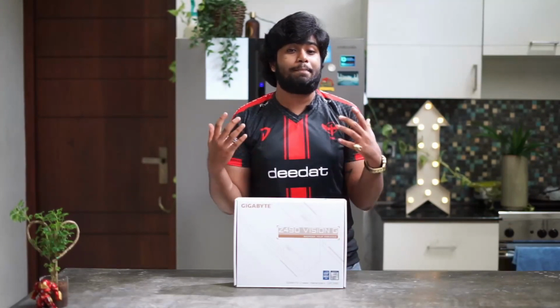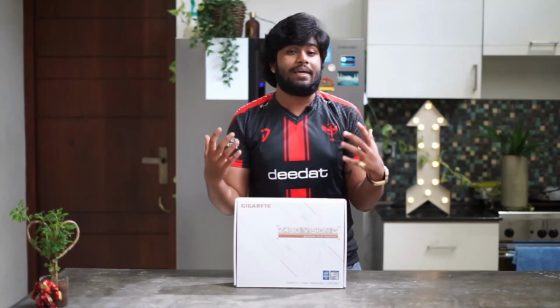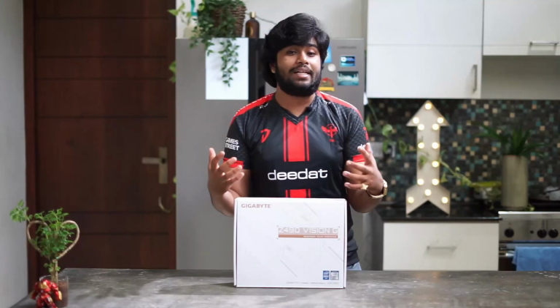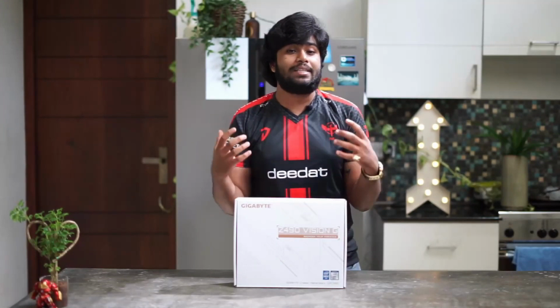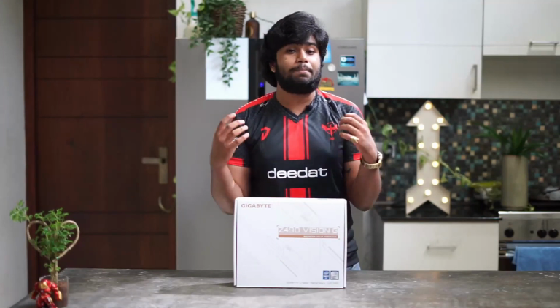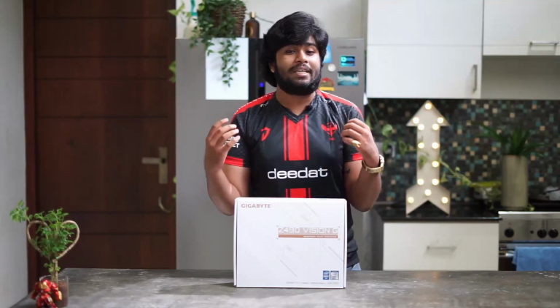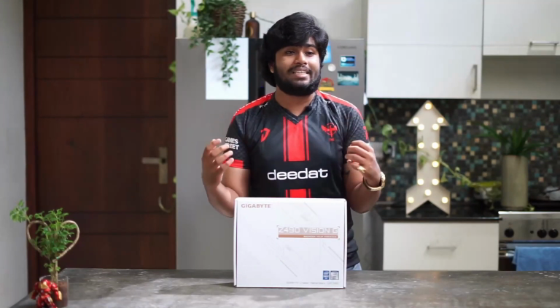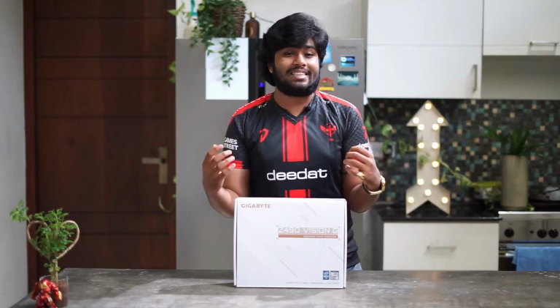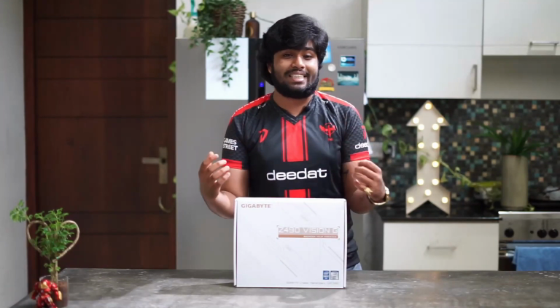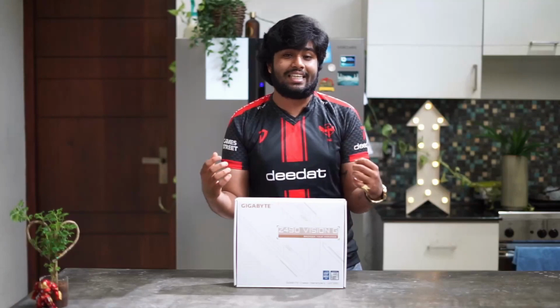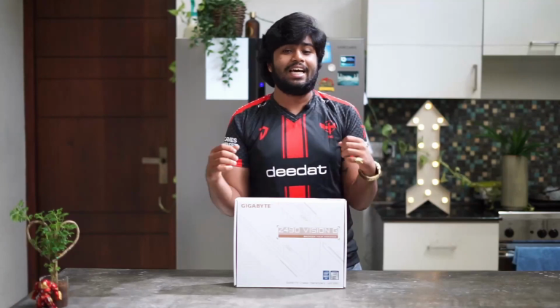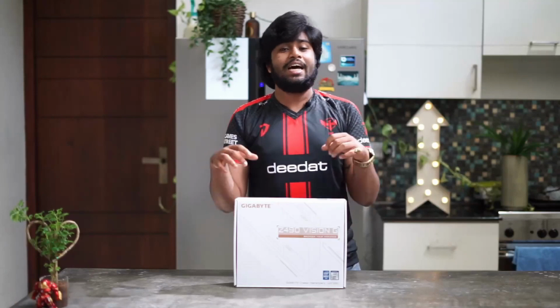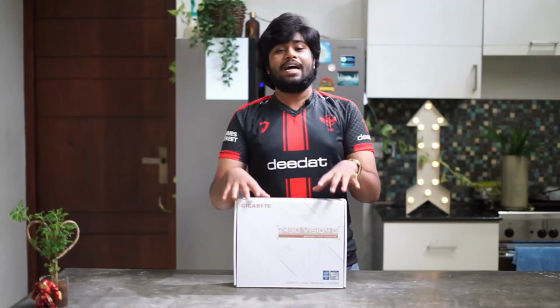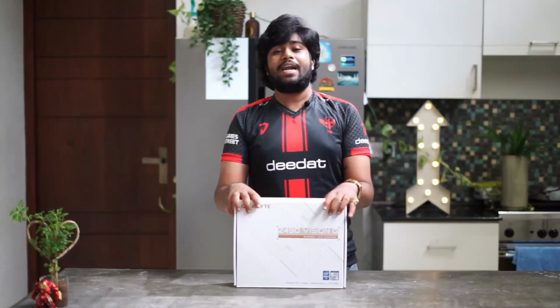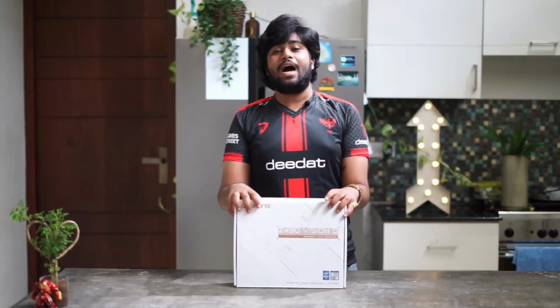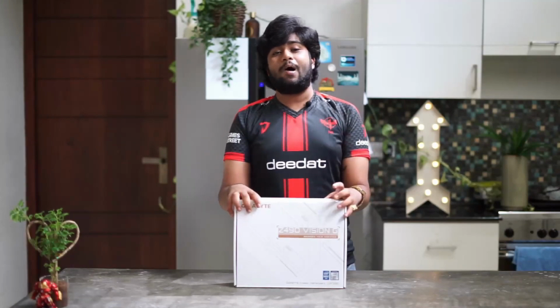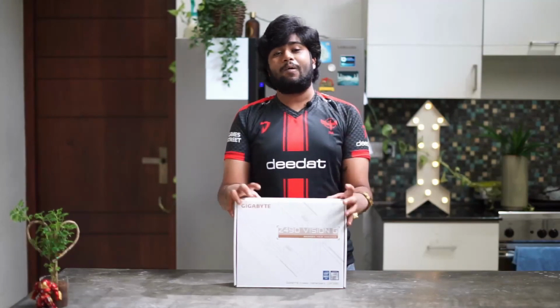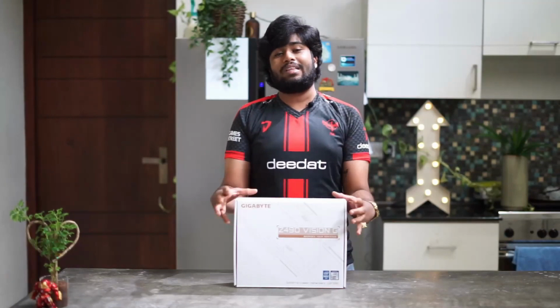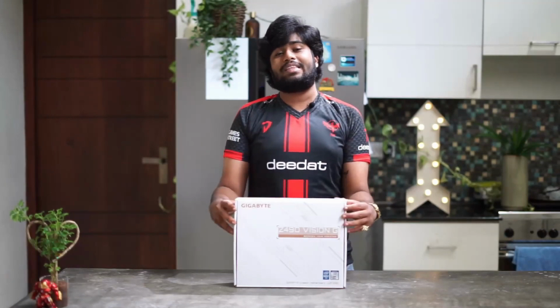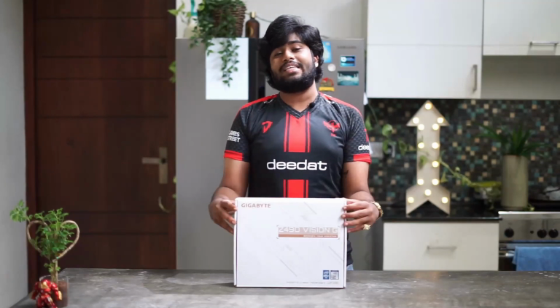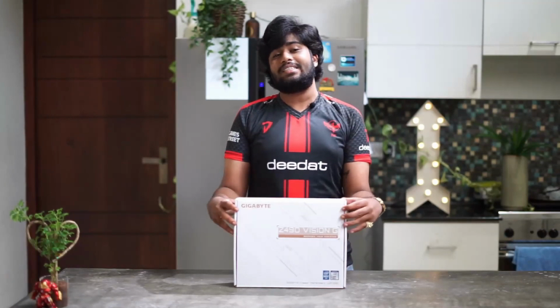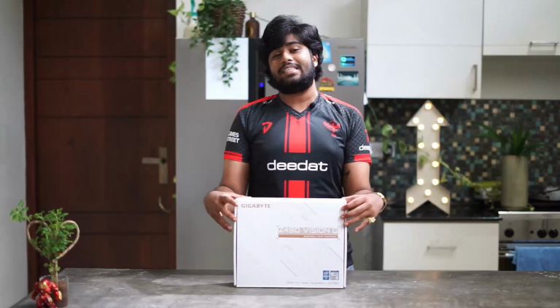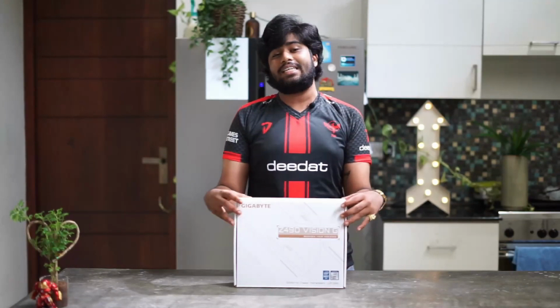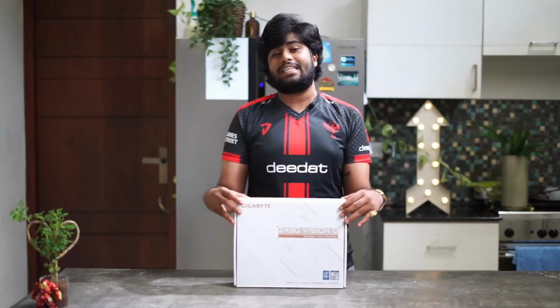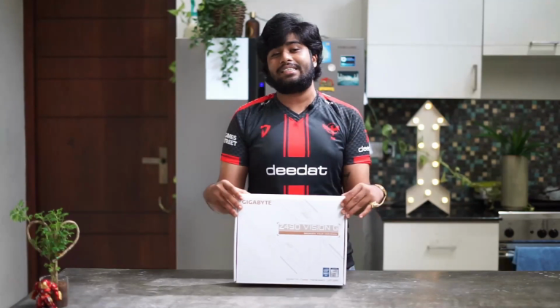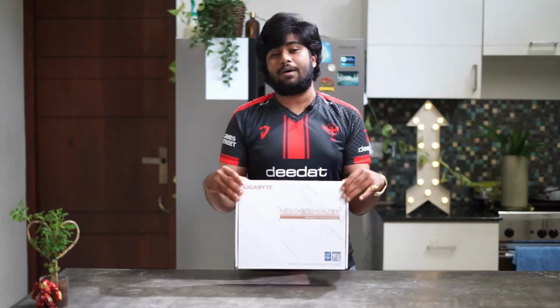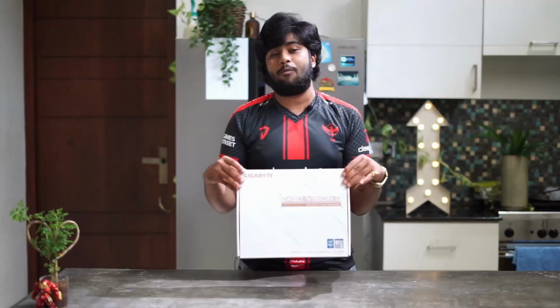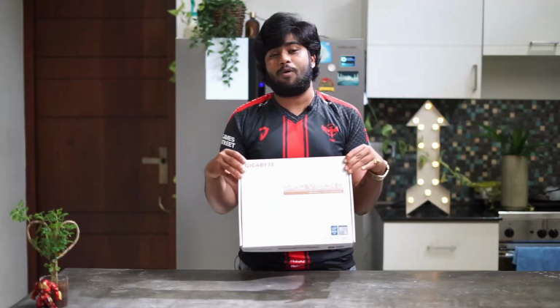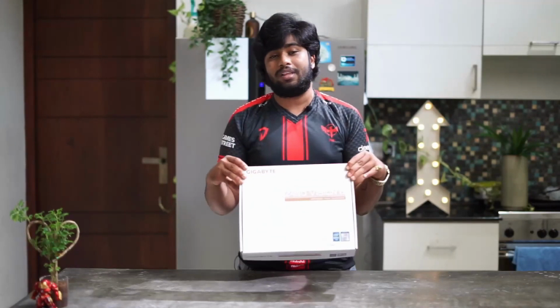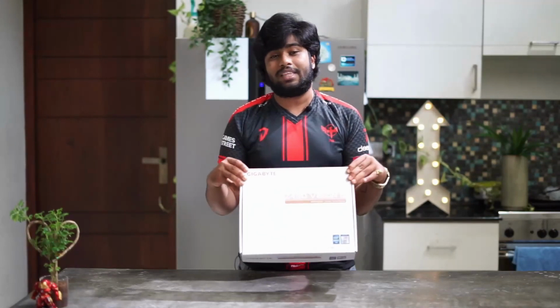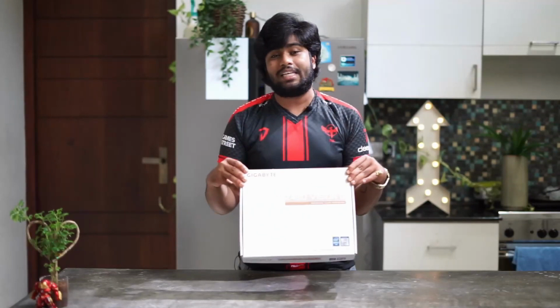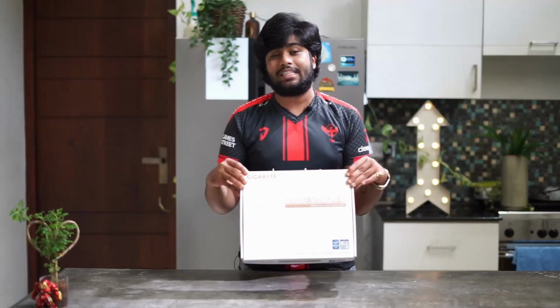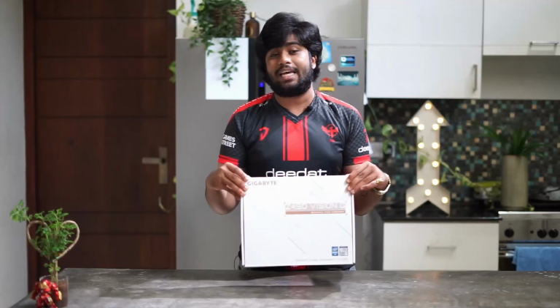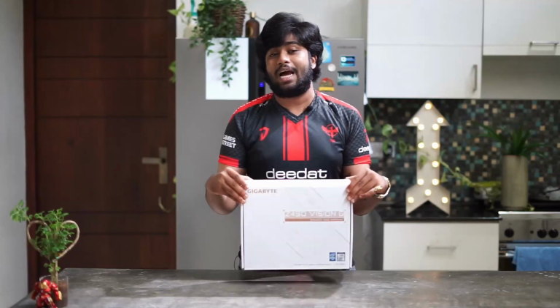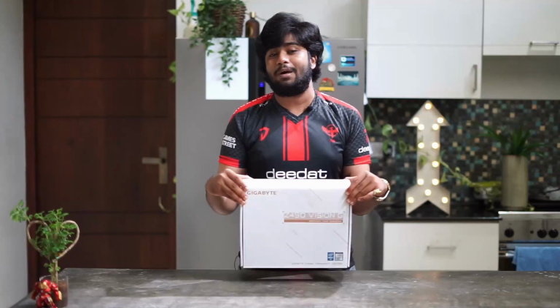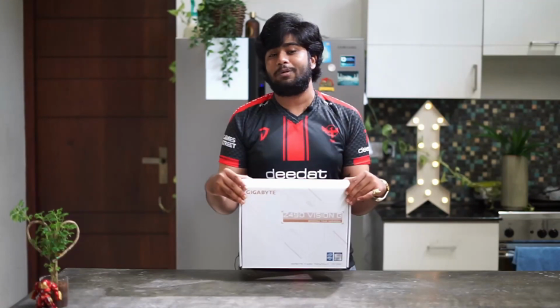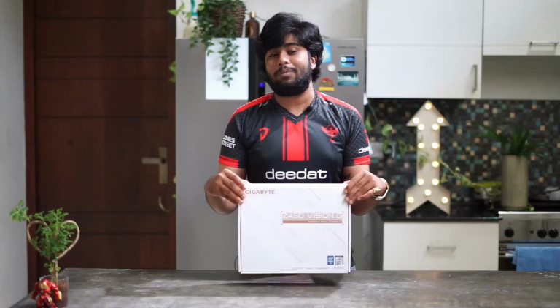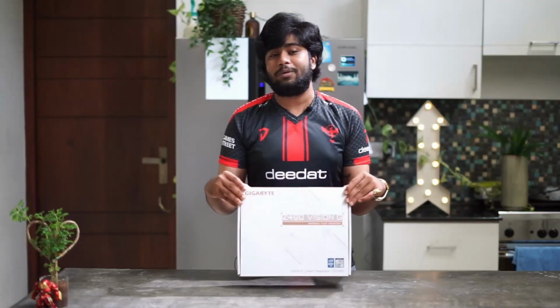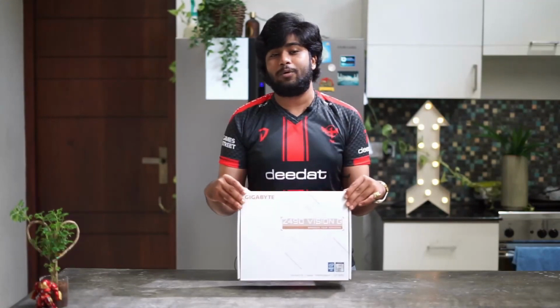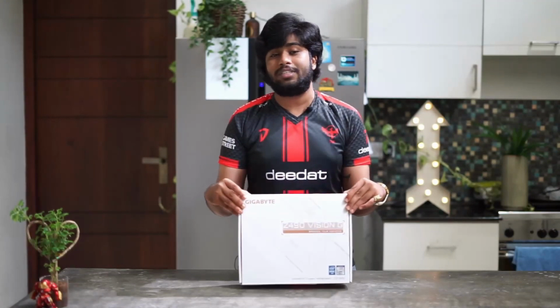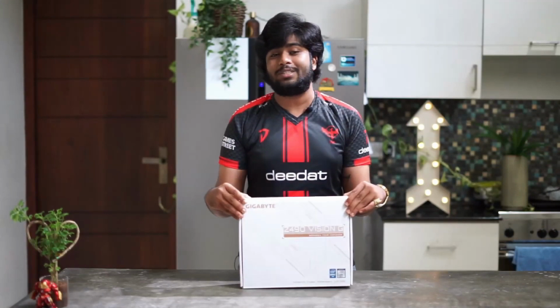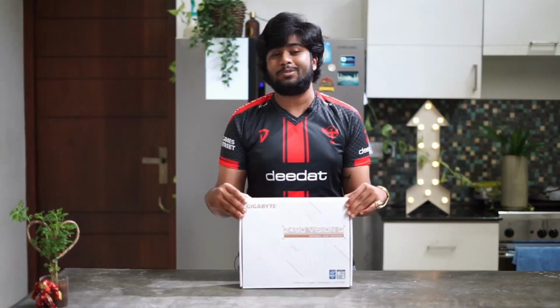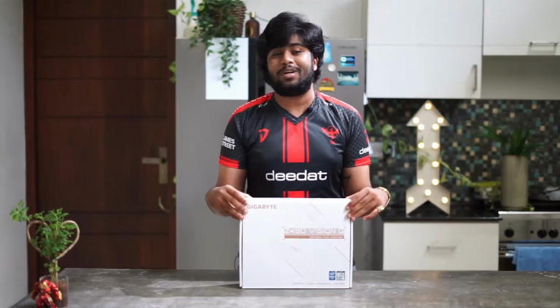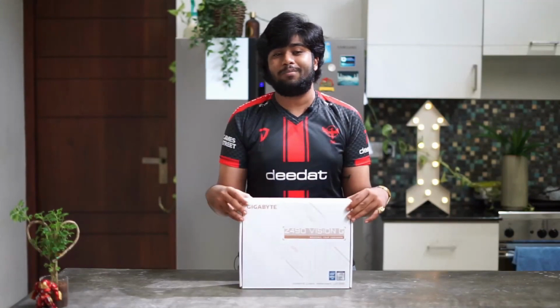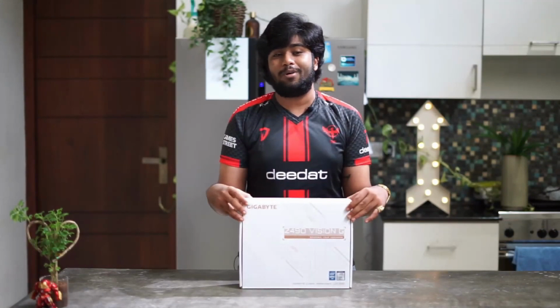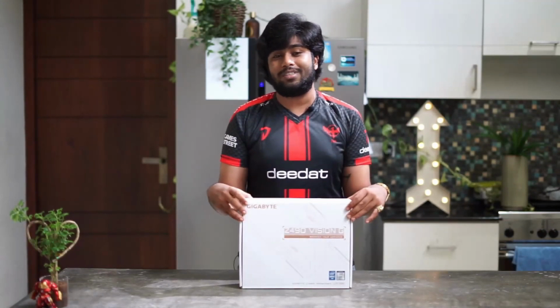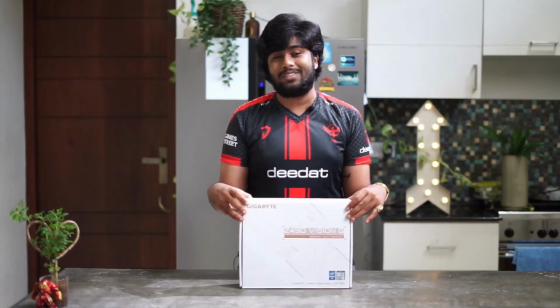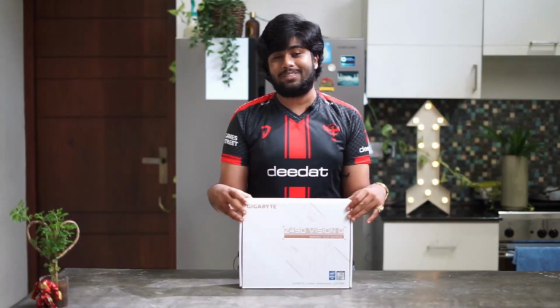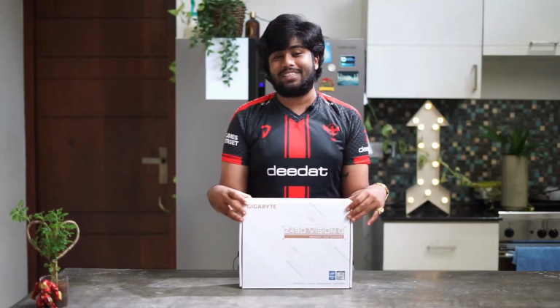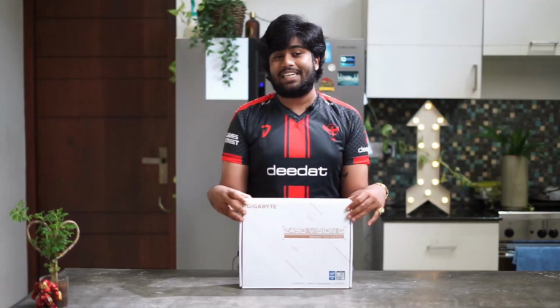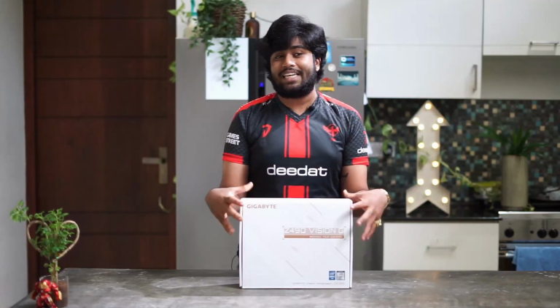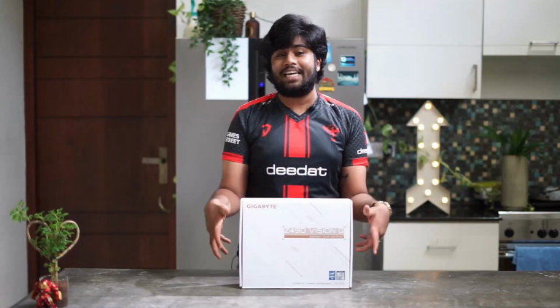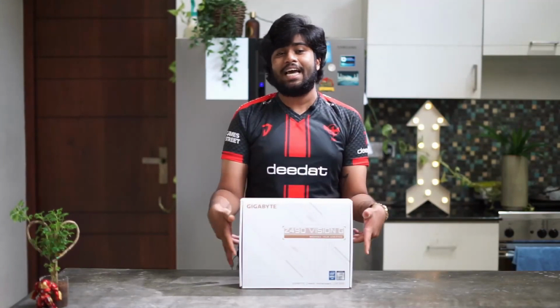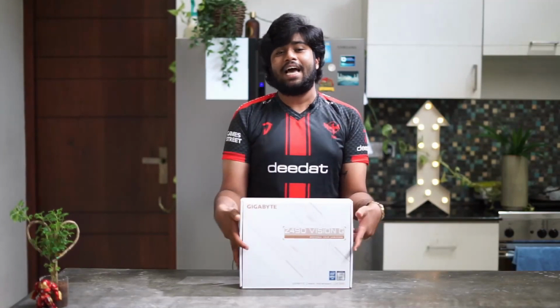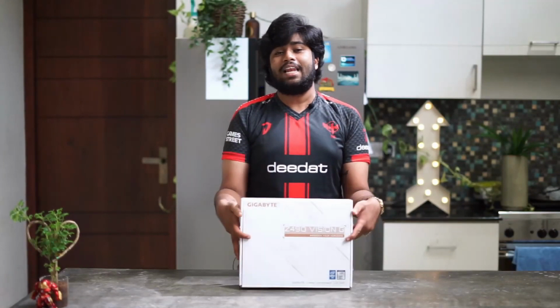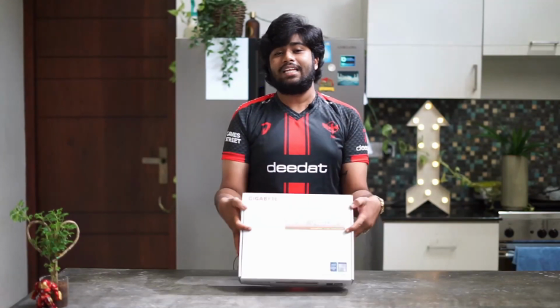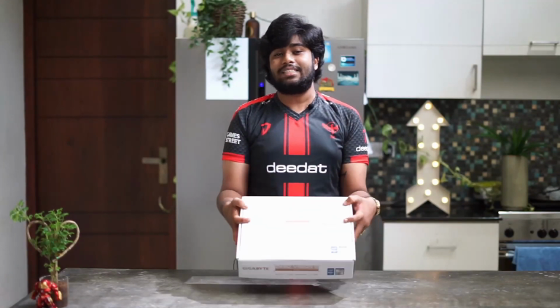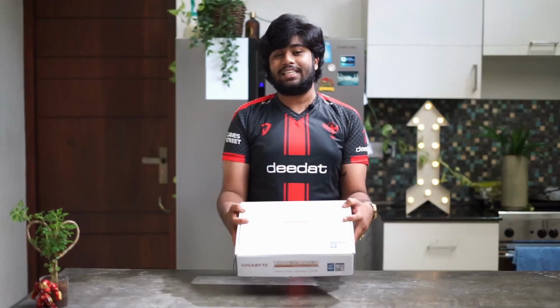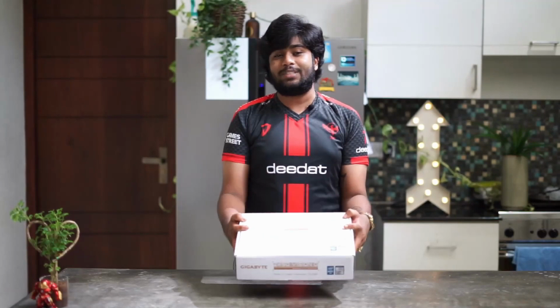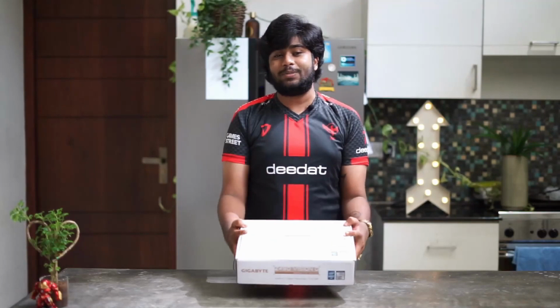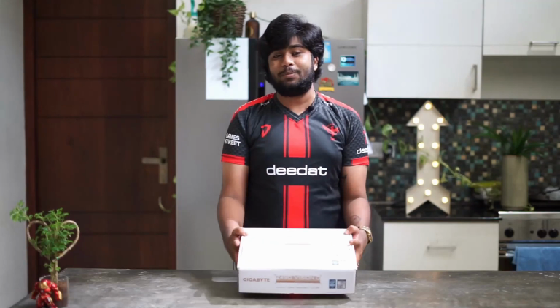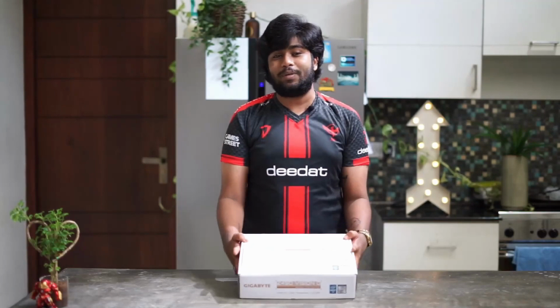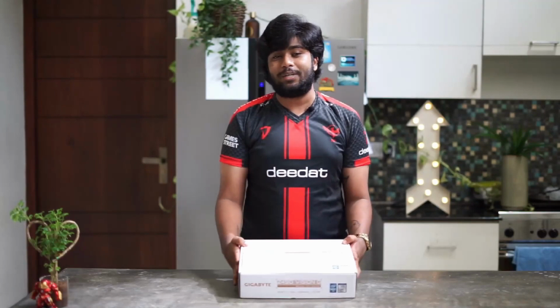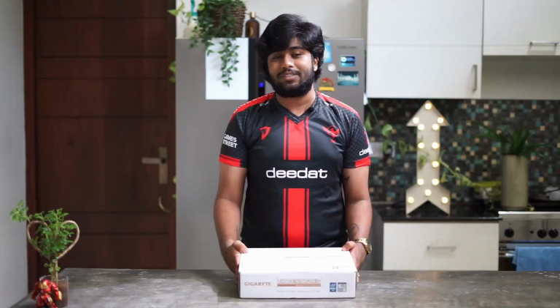This is perfect if you're going for a white build PC. This is one thing that I will be wanting to unbox today.